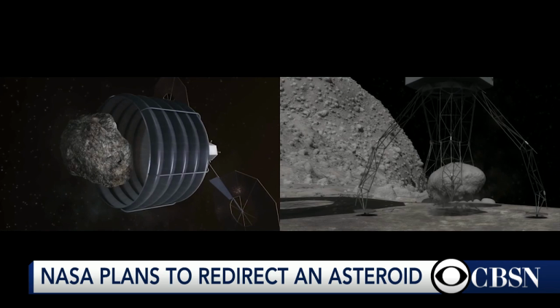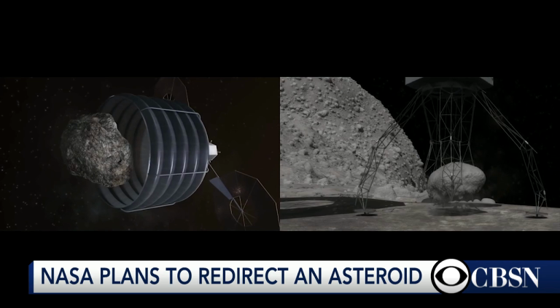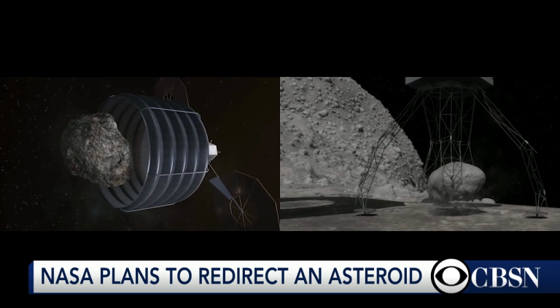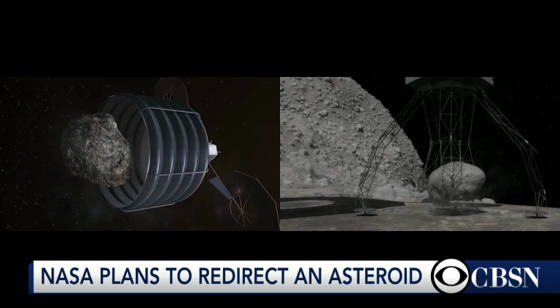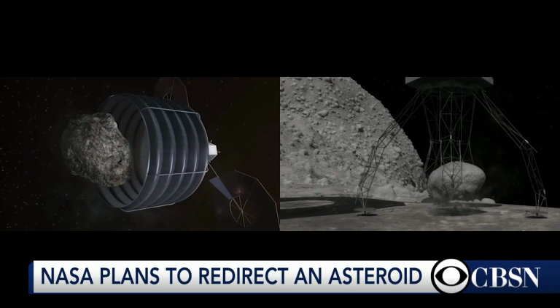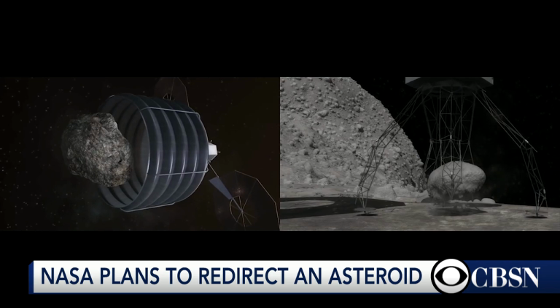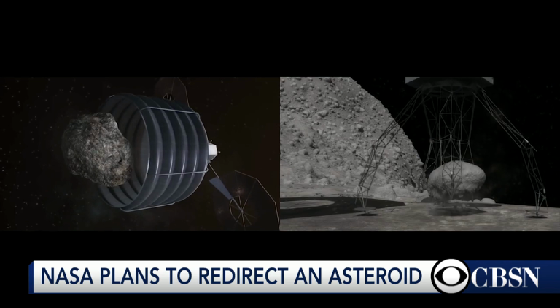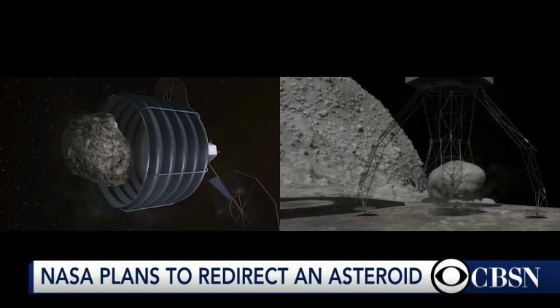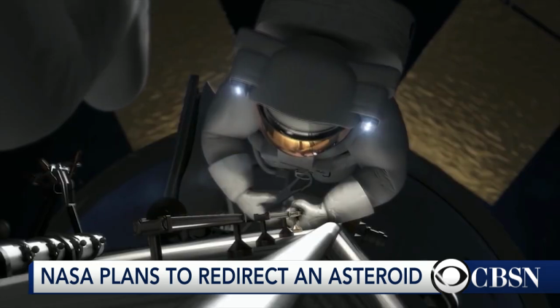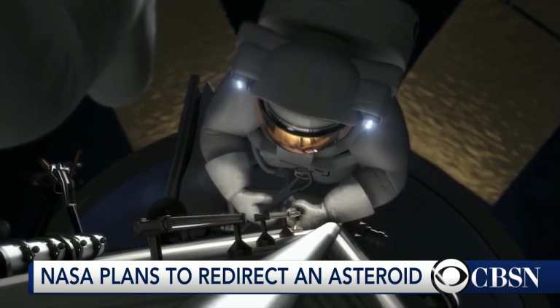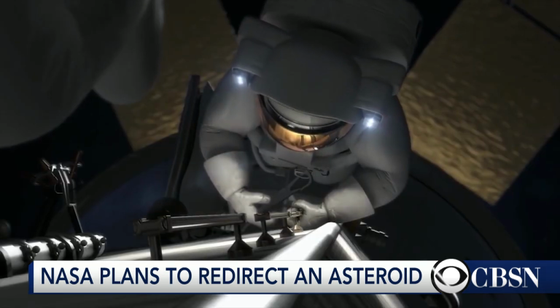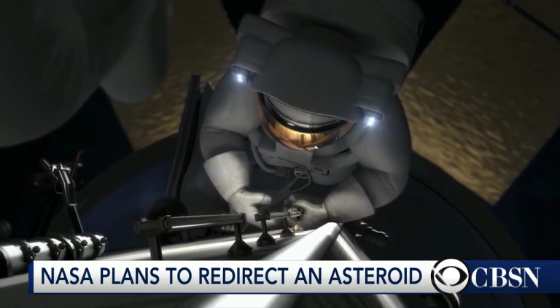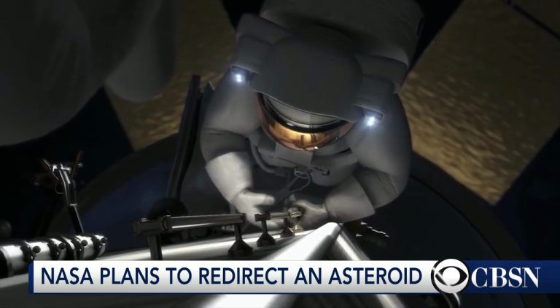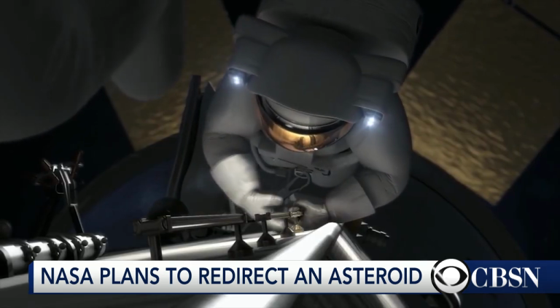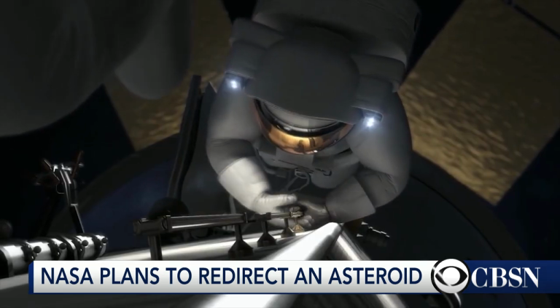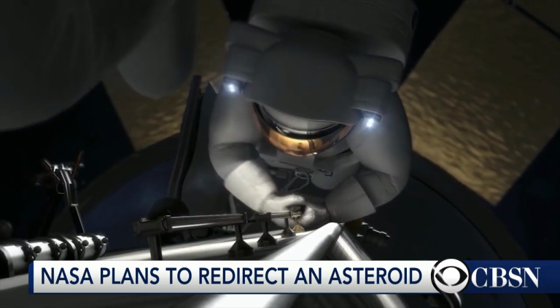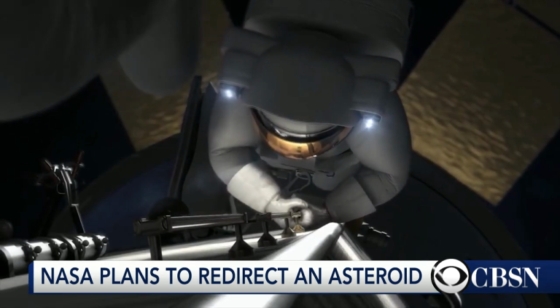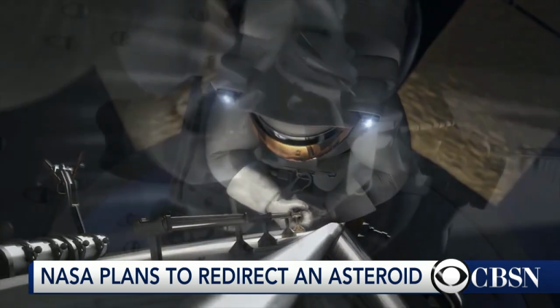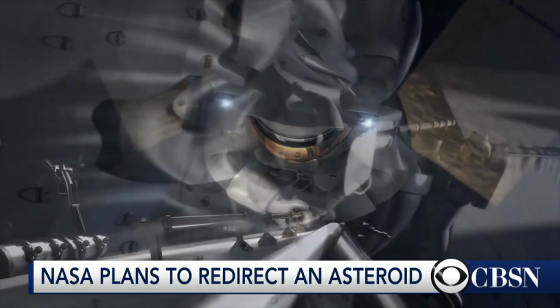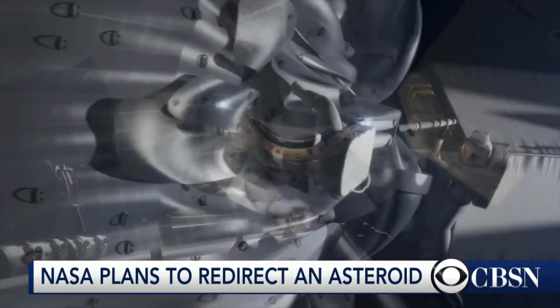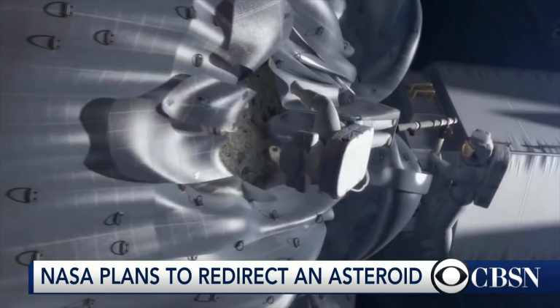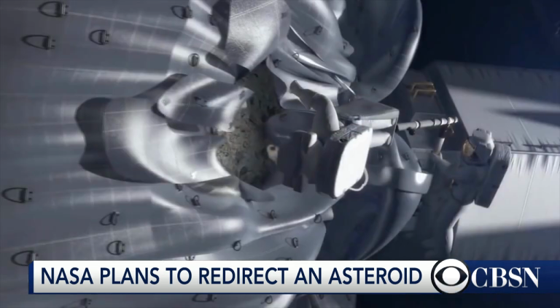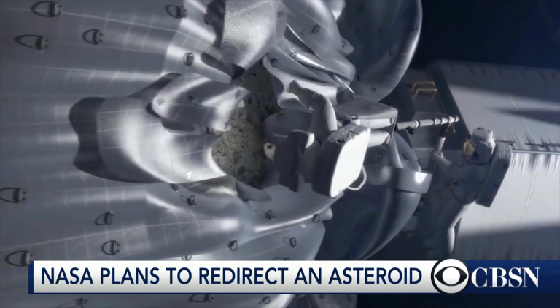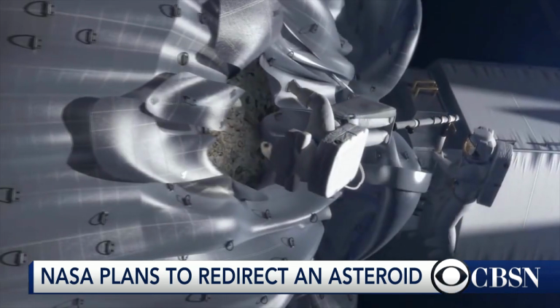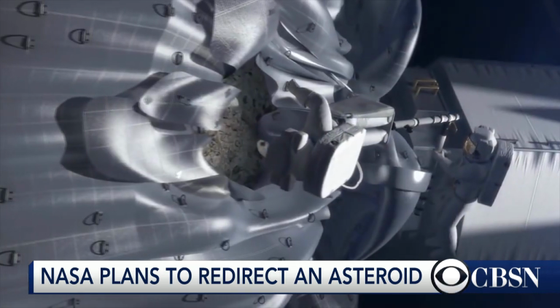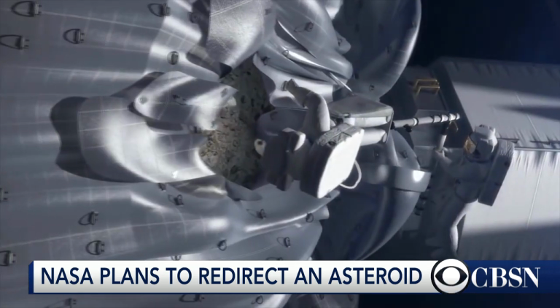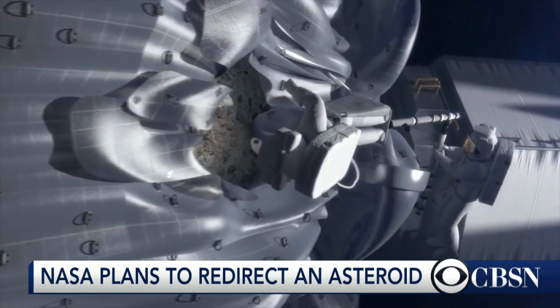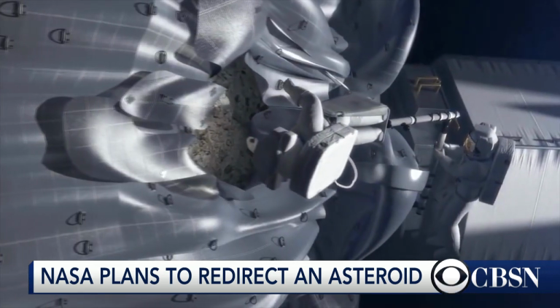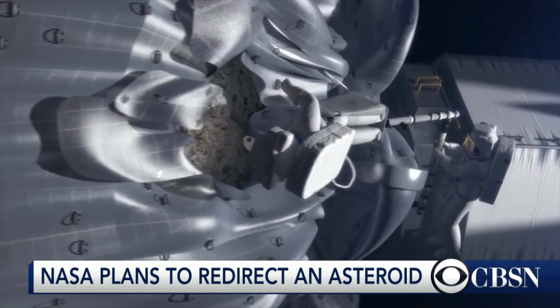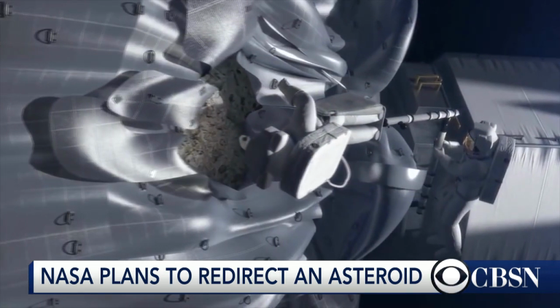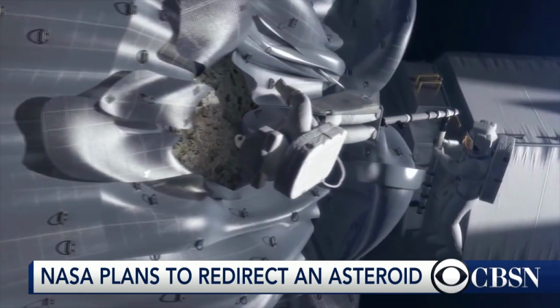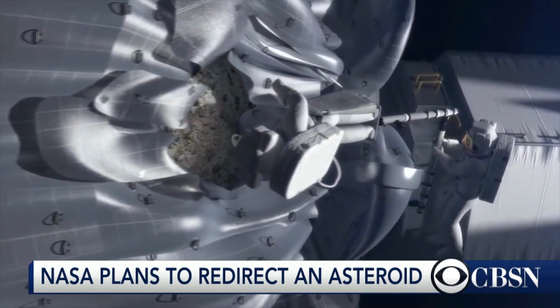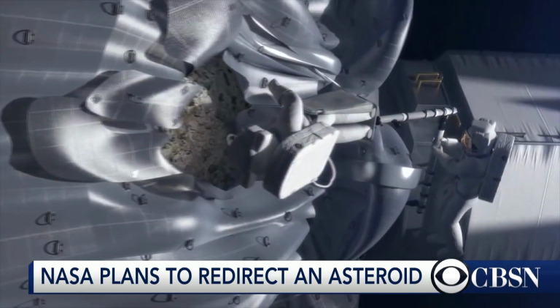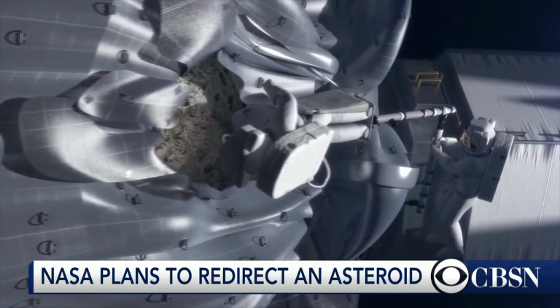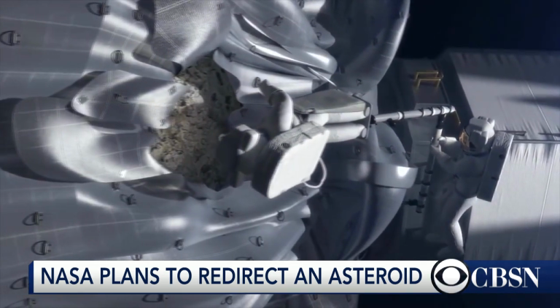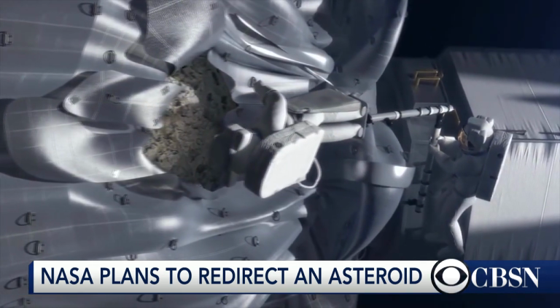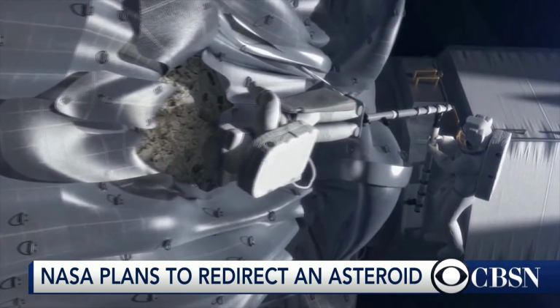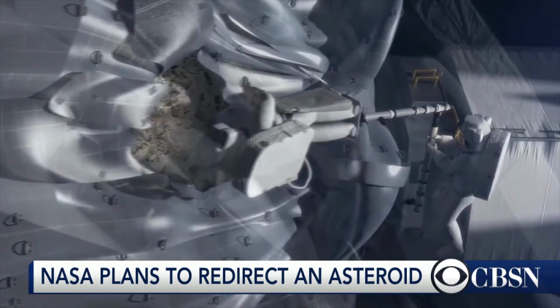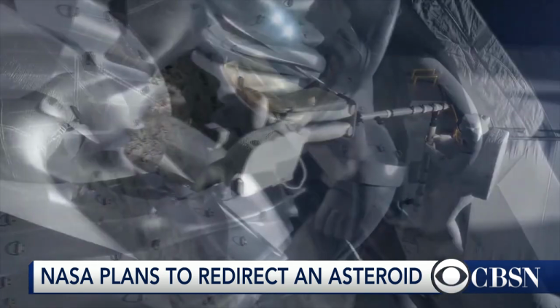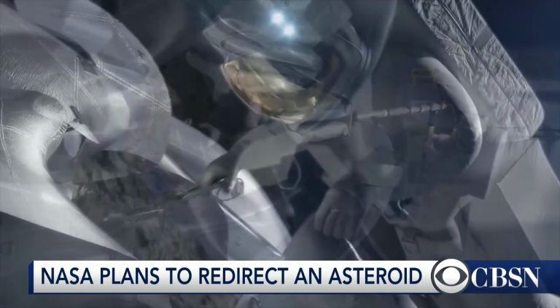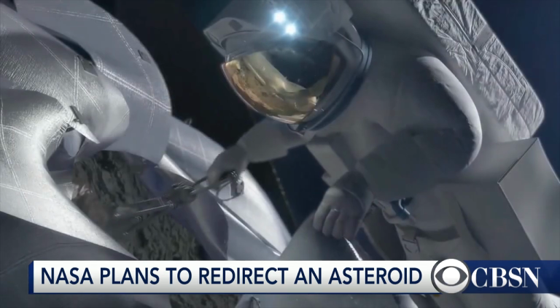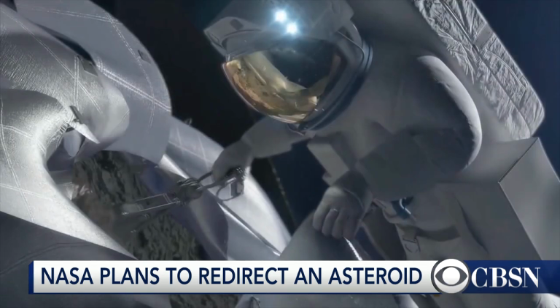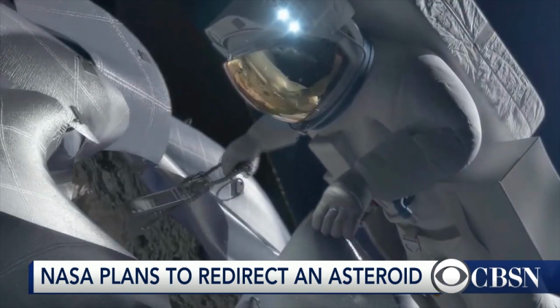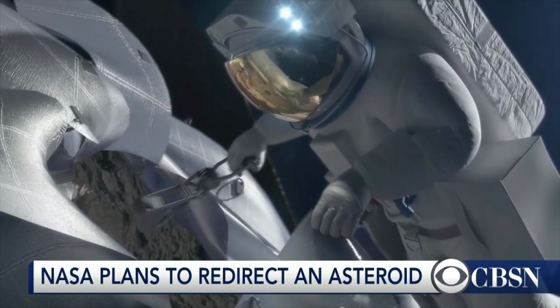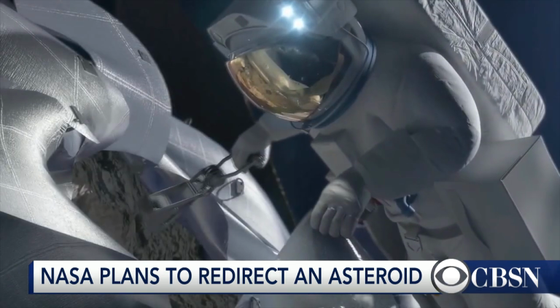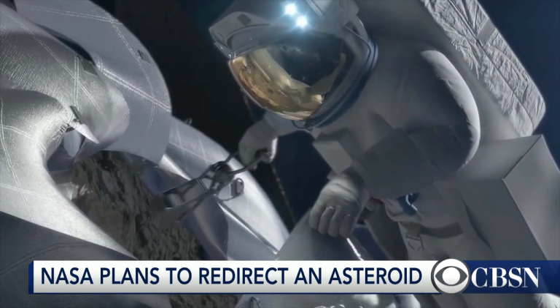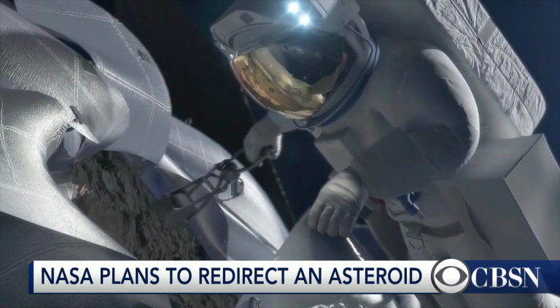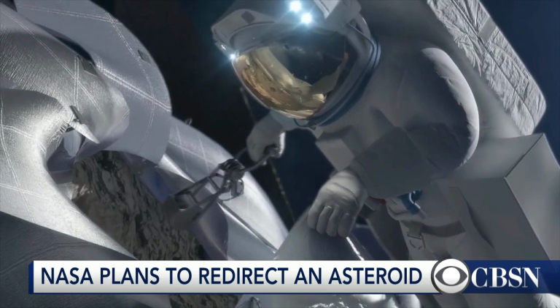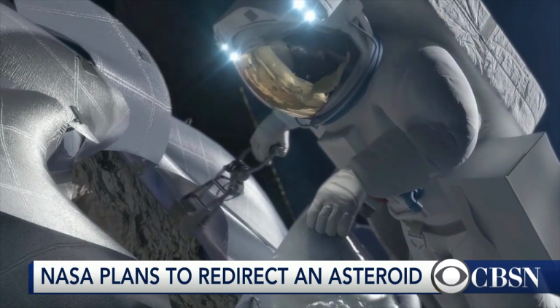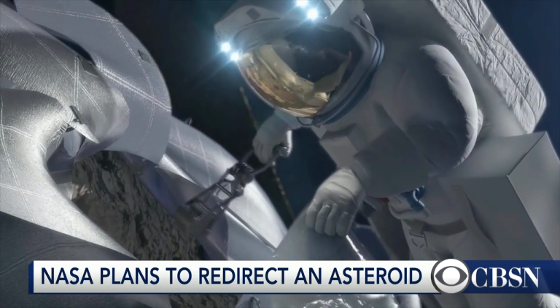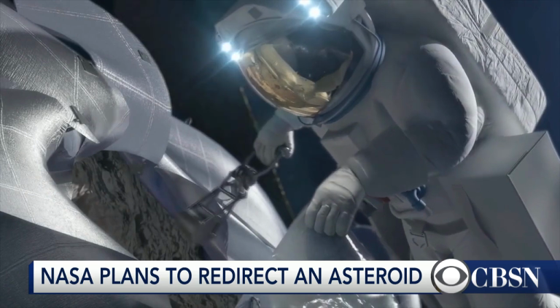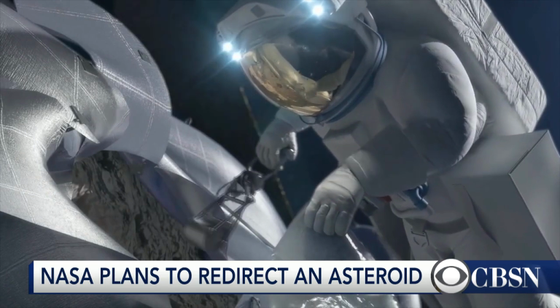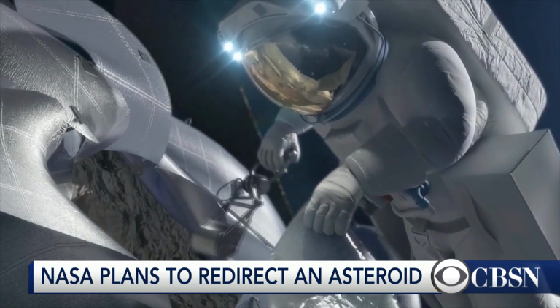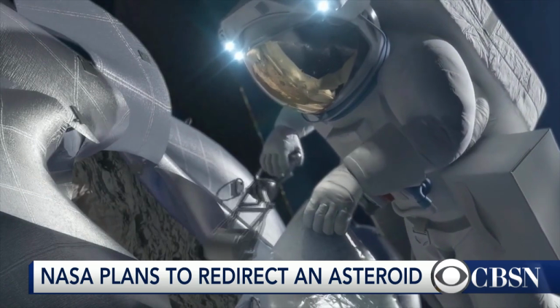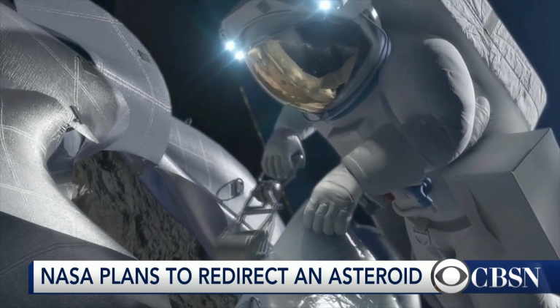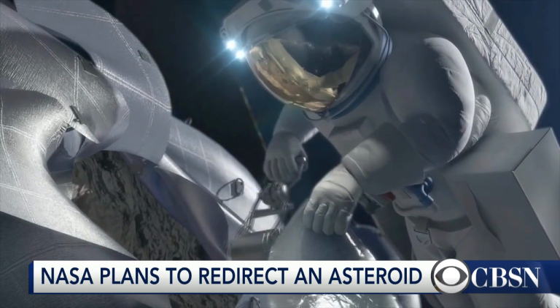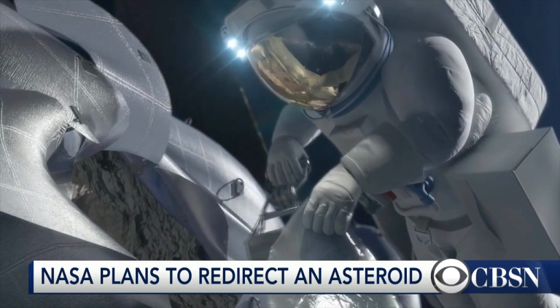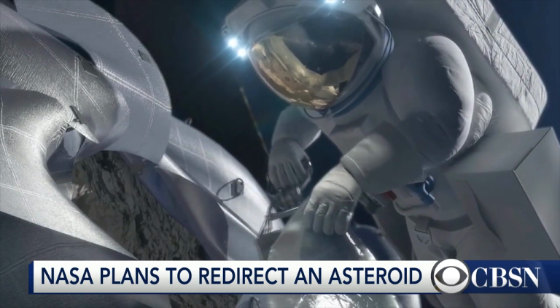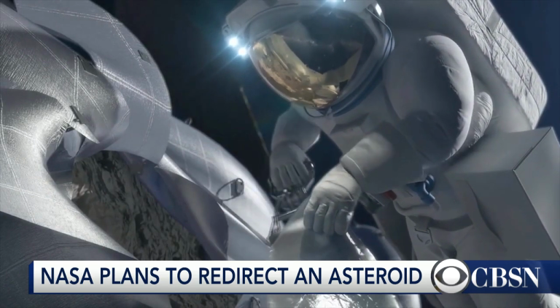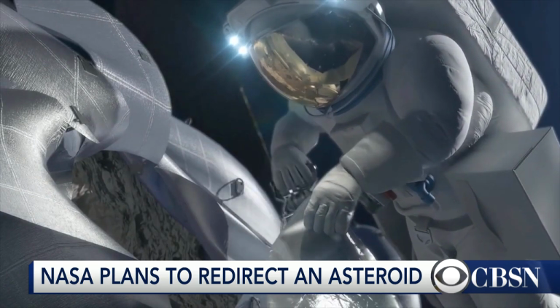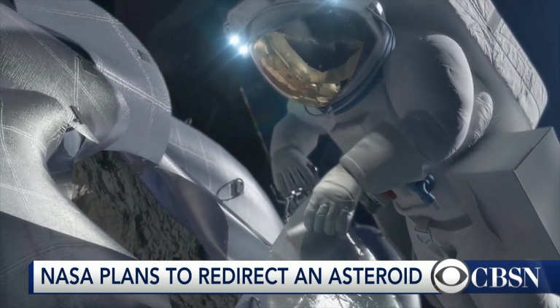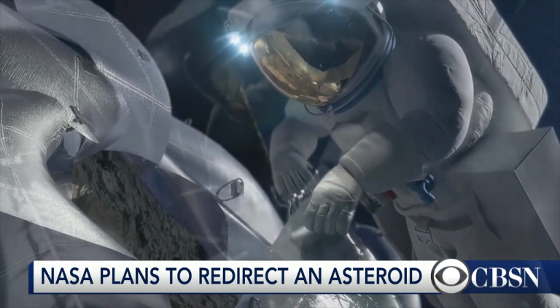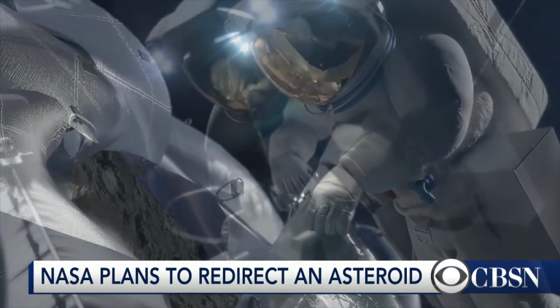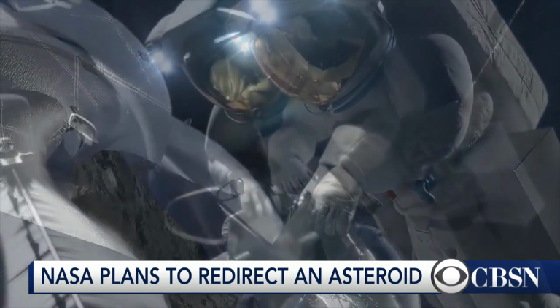And they'll learn a lot about asteroids in the process. NASA views this mission as a stepping stone to an eventual flight to Mars. That's the bottom line.